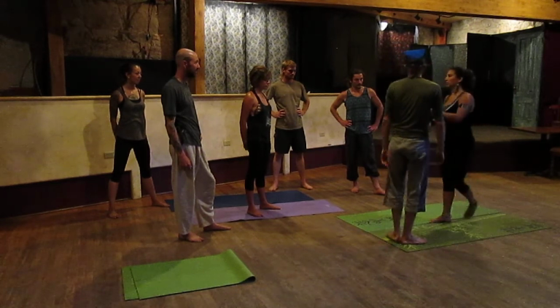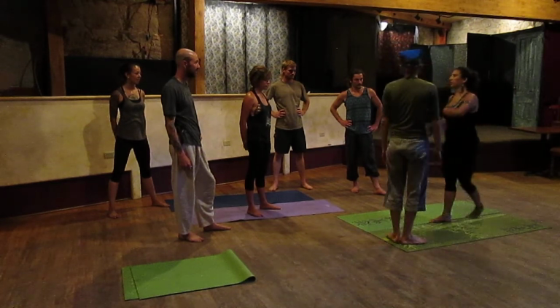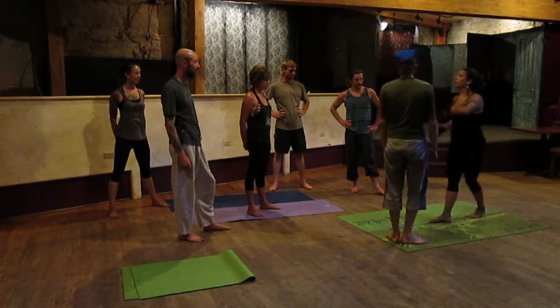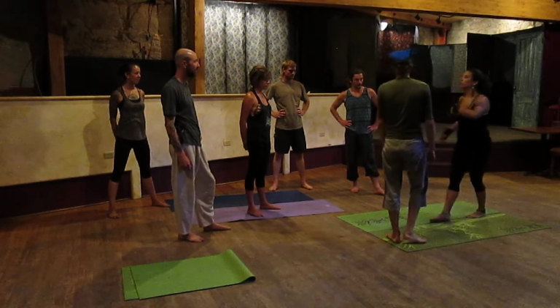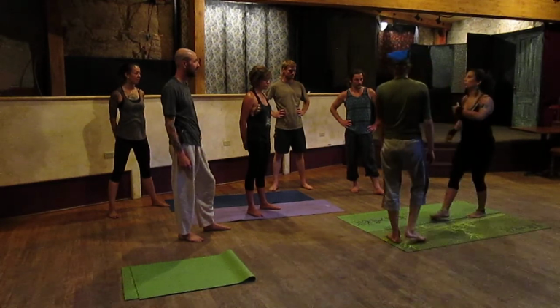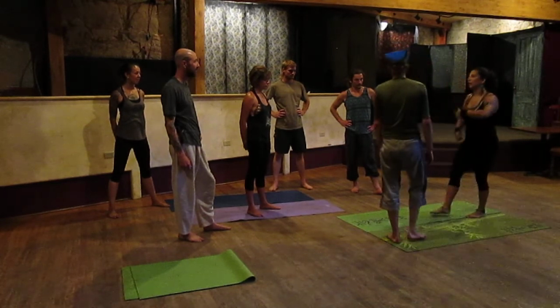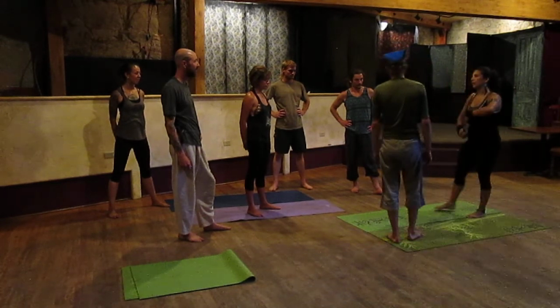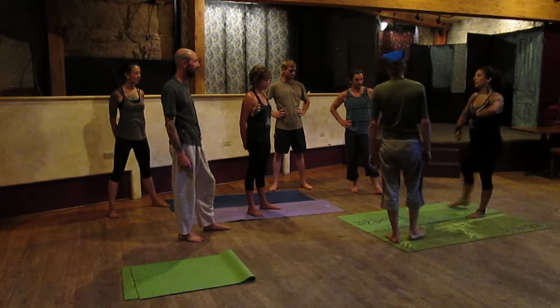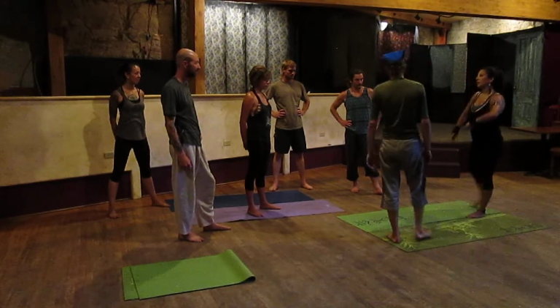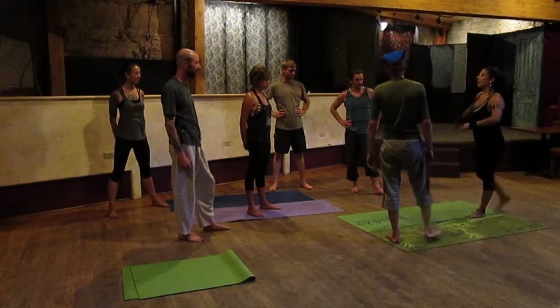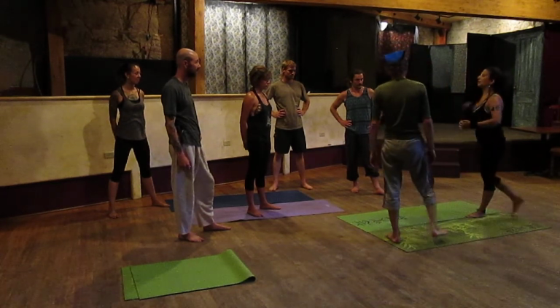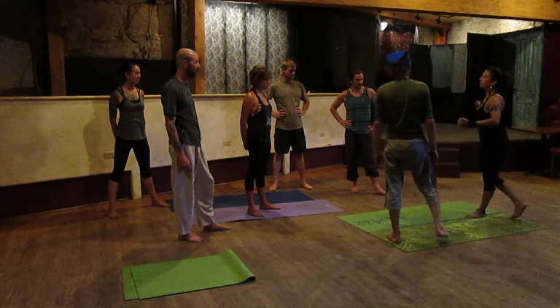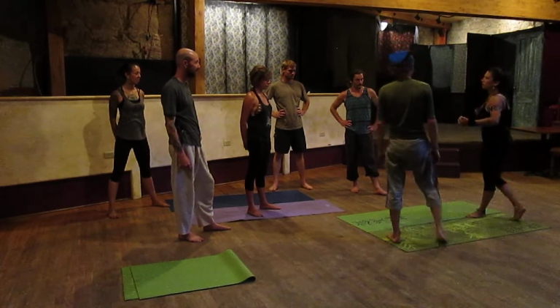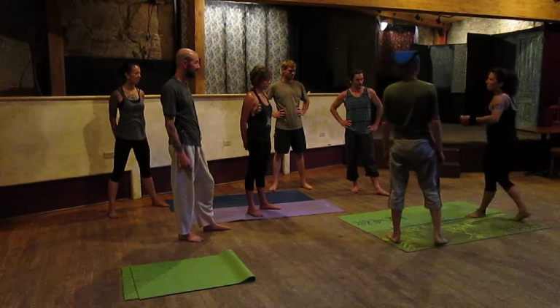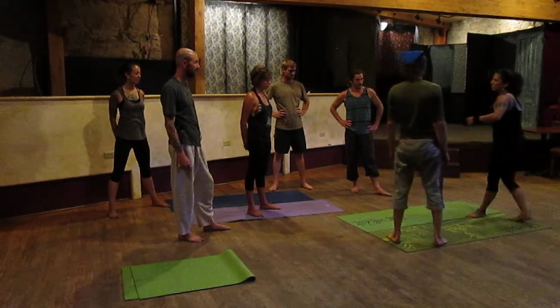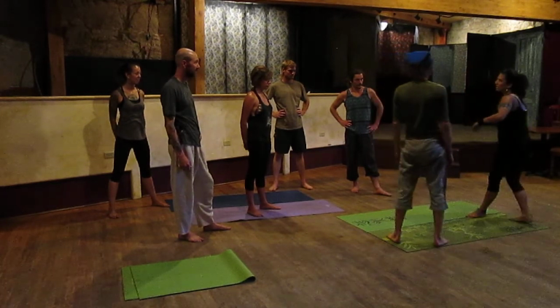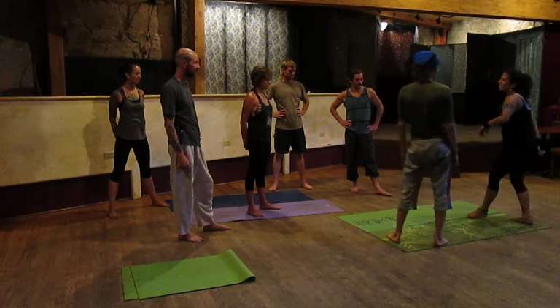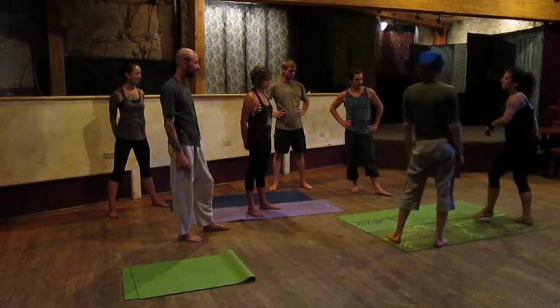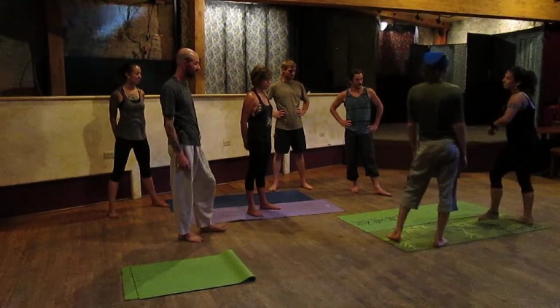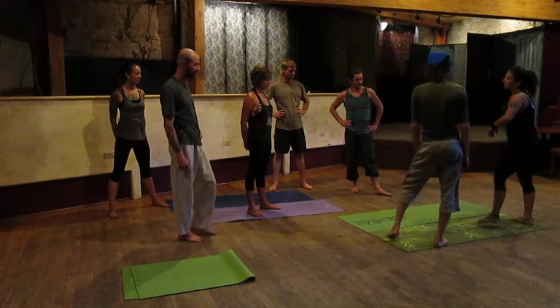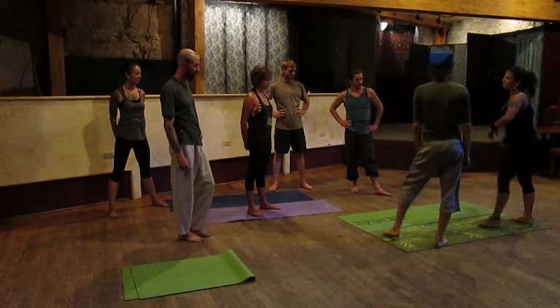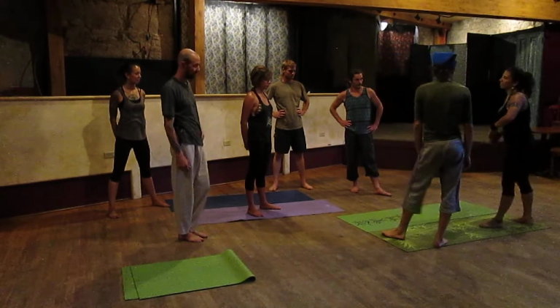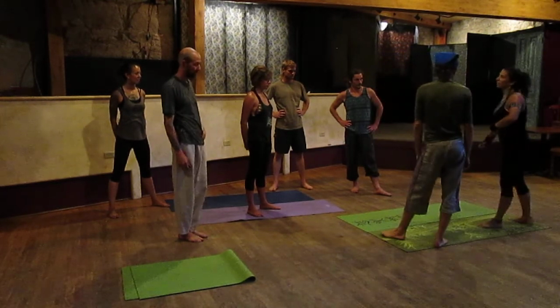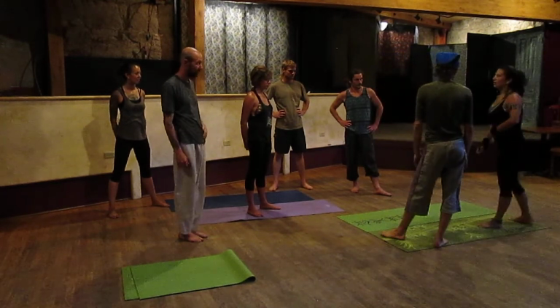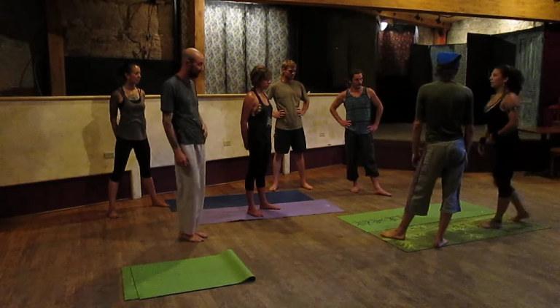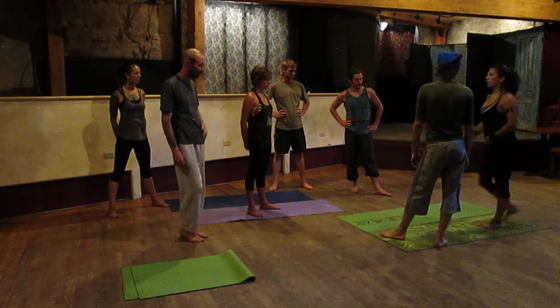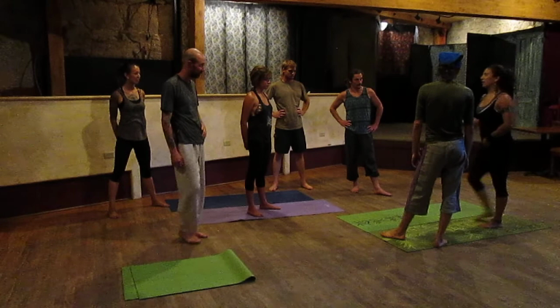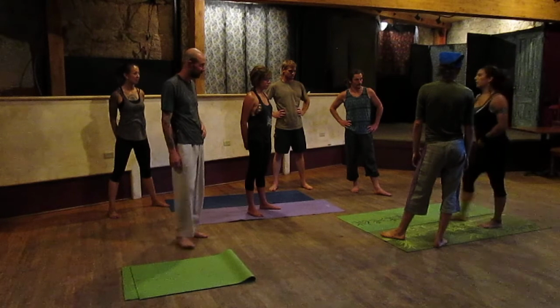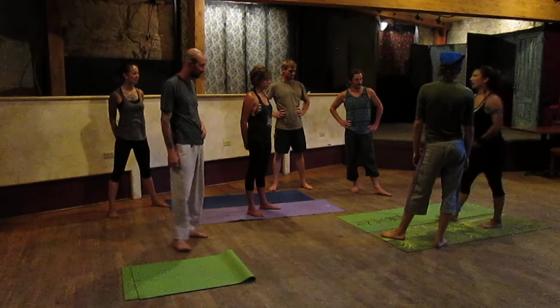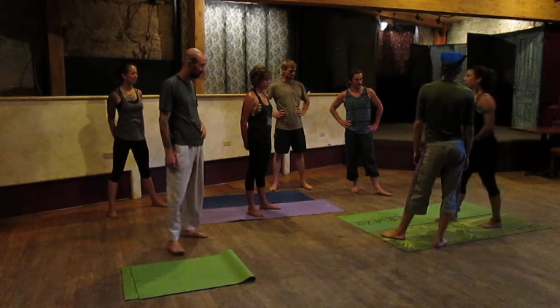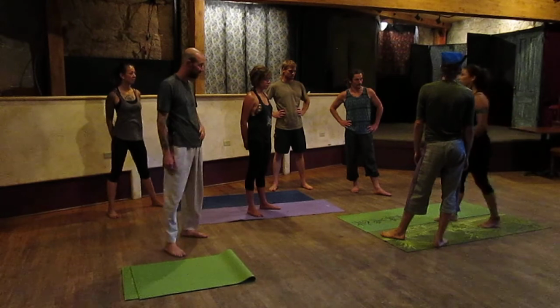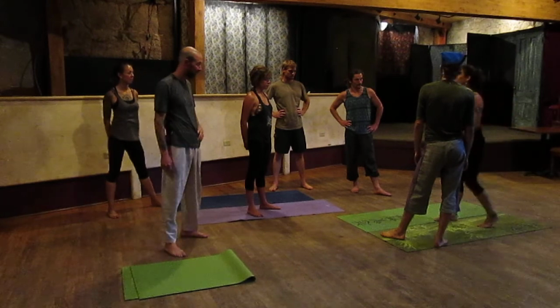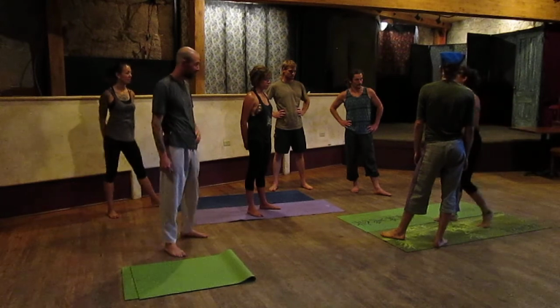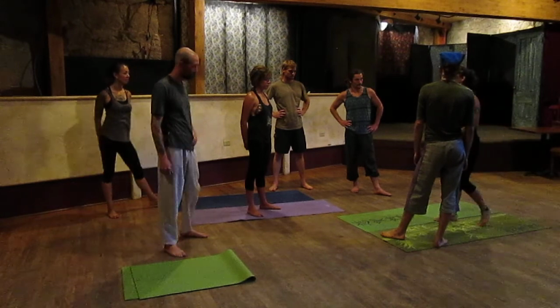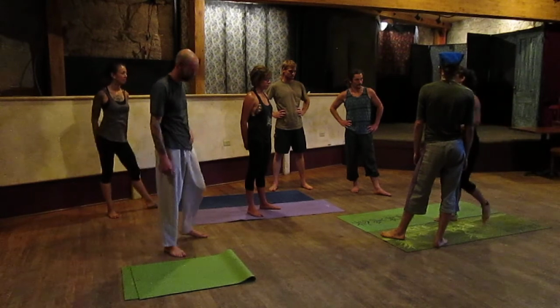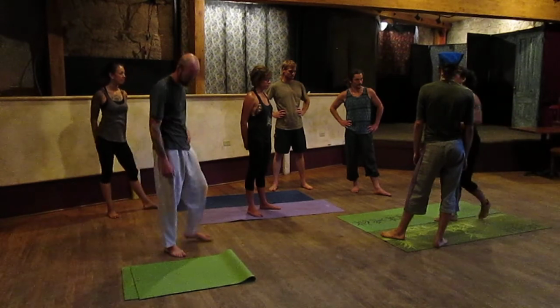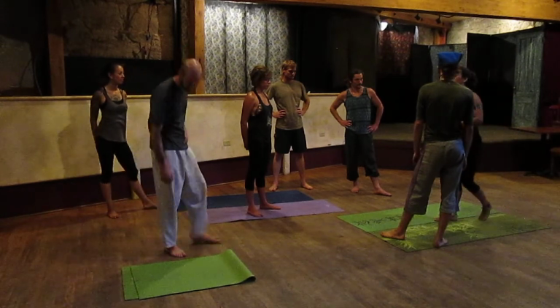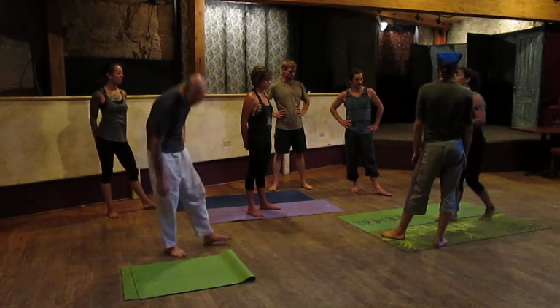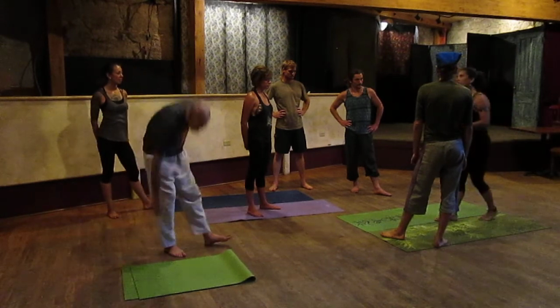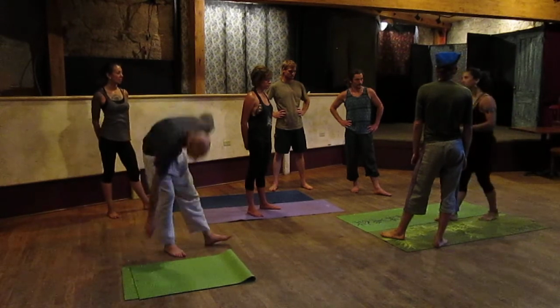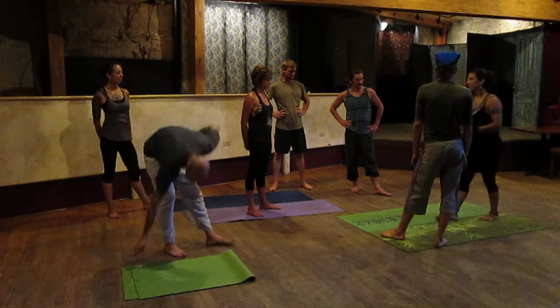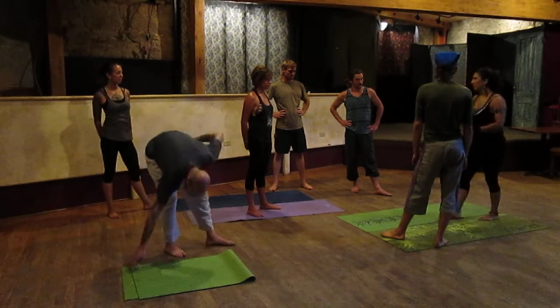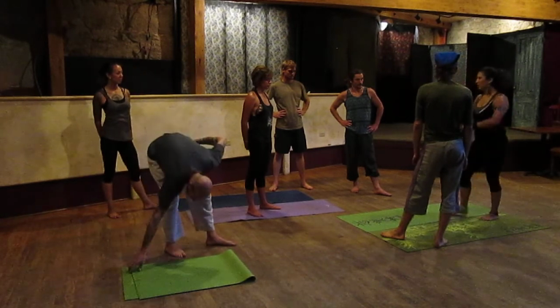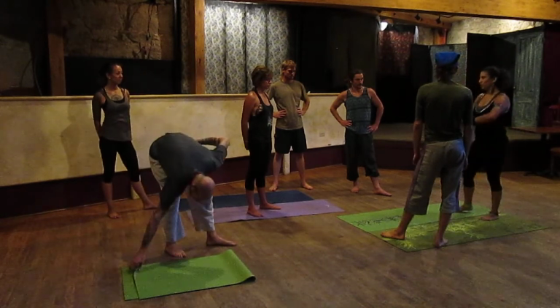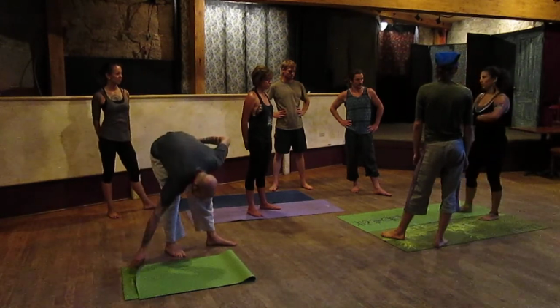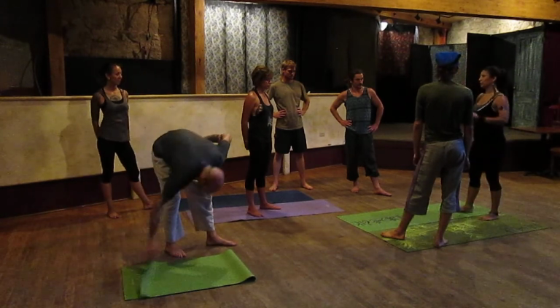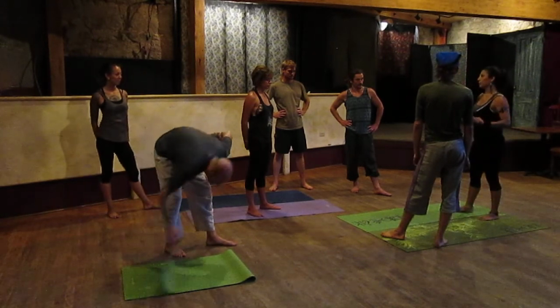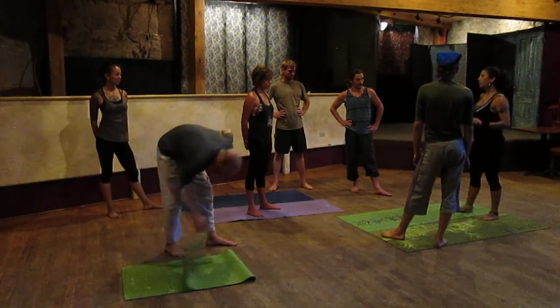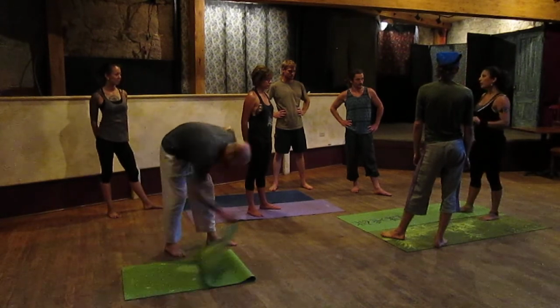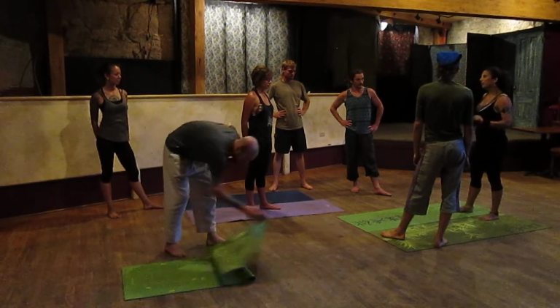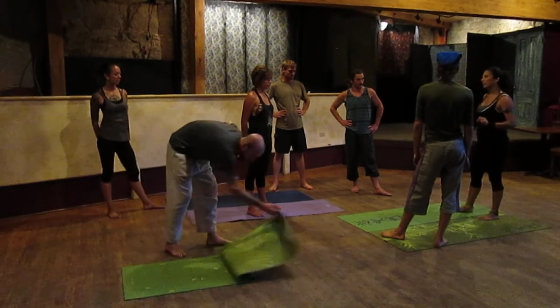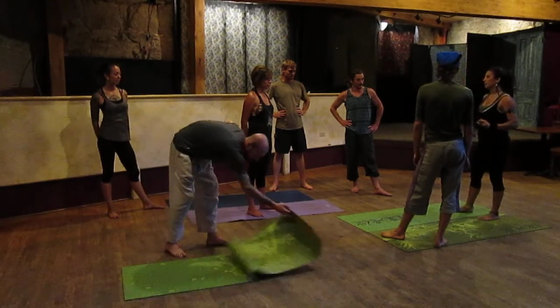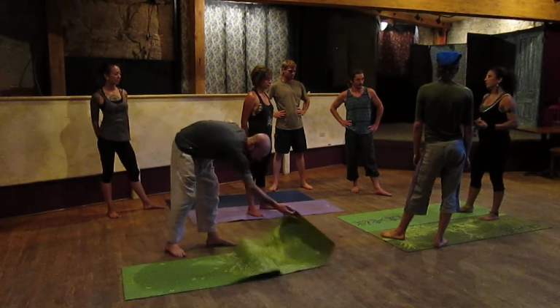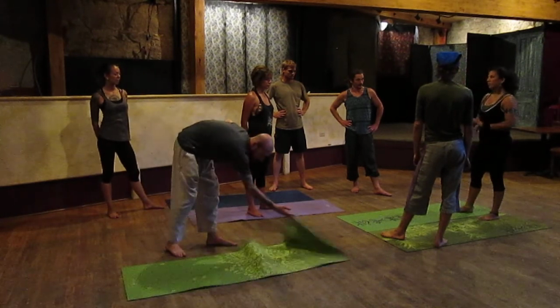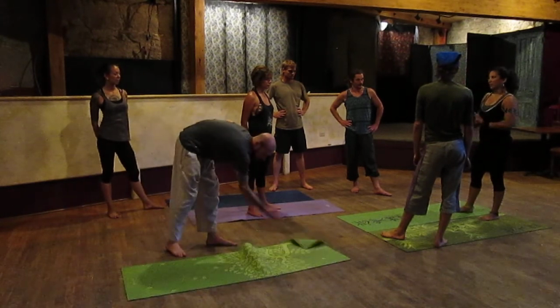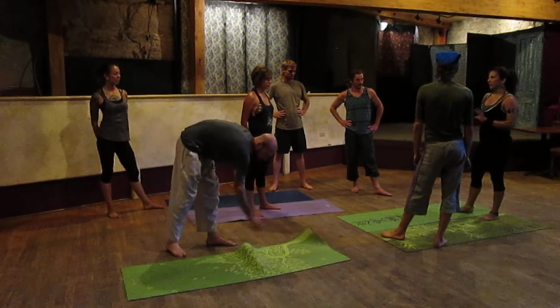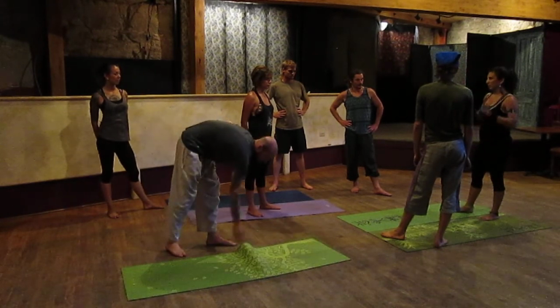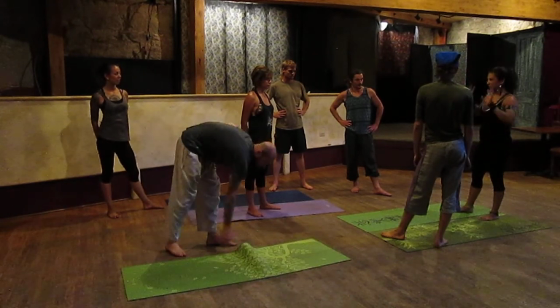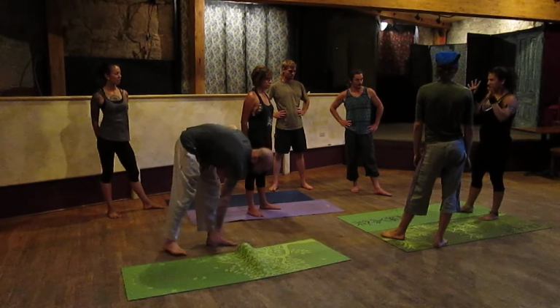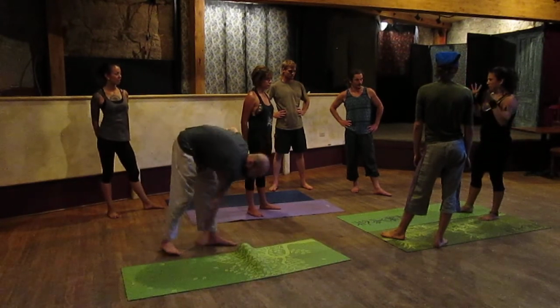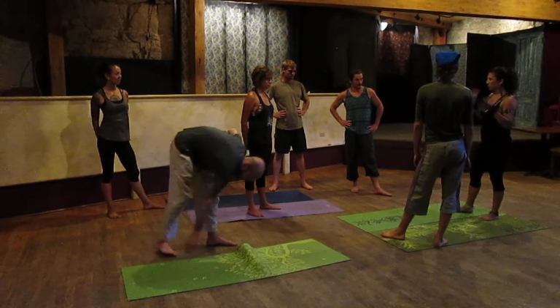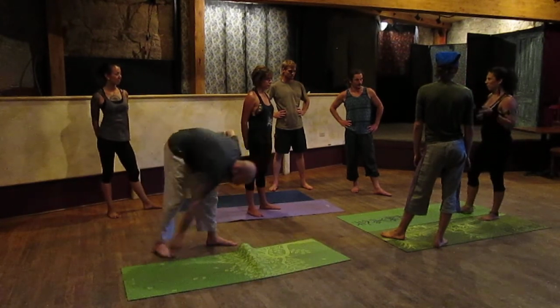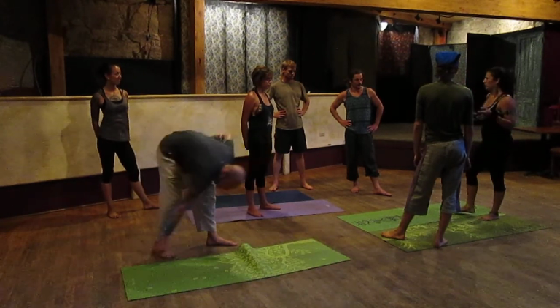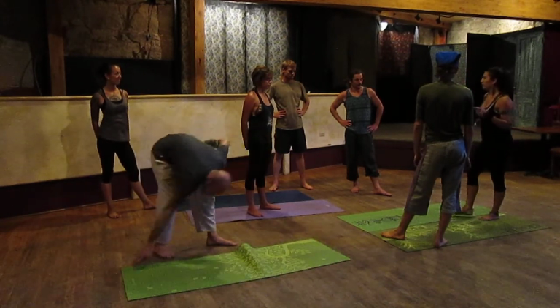If you go to acro yoga jams and play with acrobatics in other dance, if you don't do that, they look very weird.